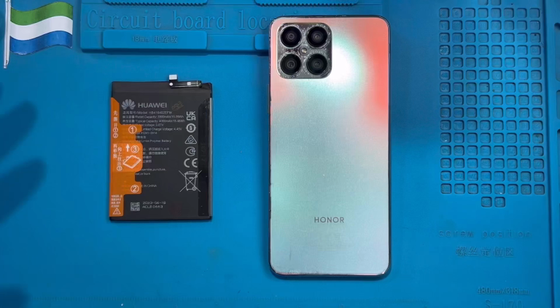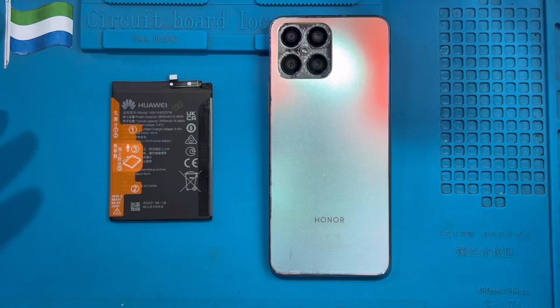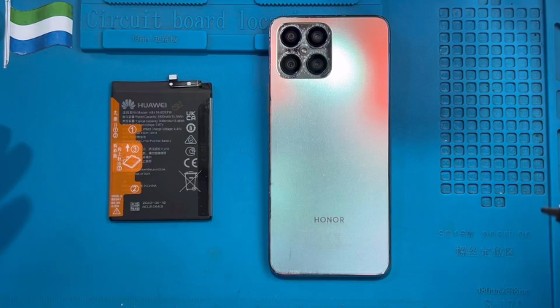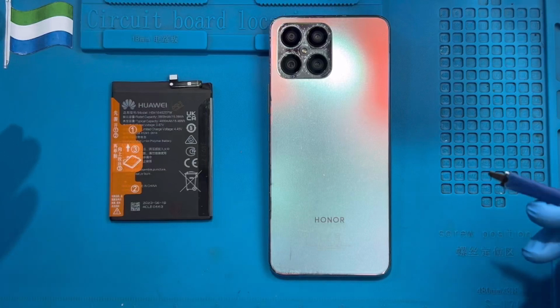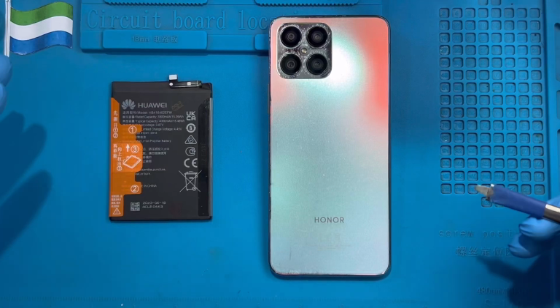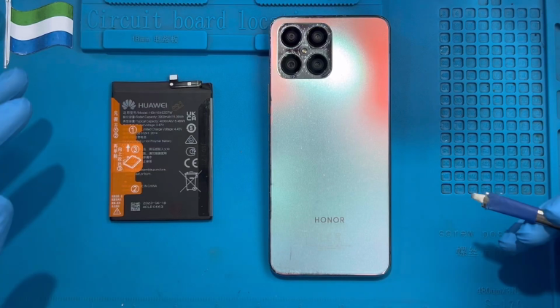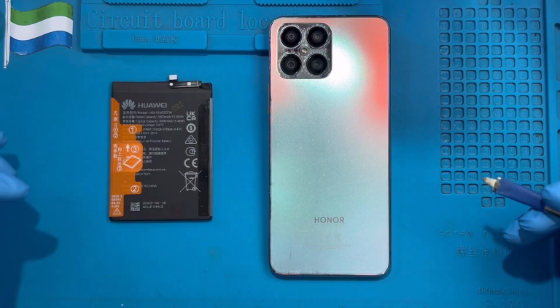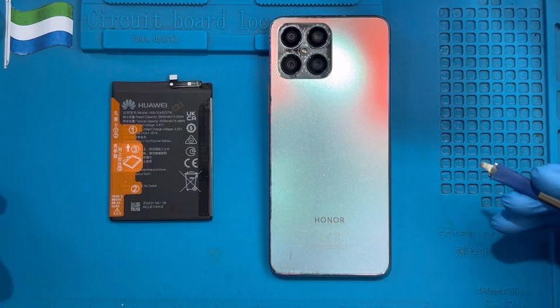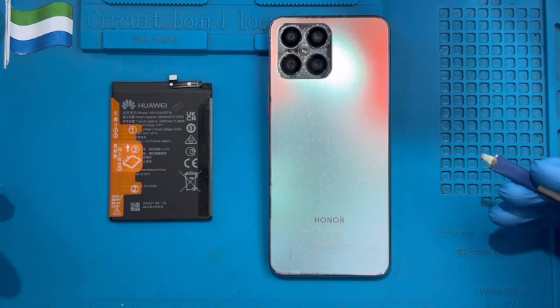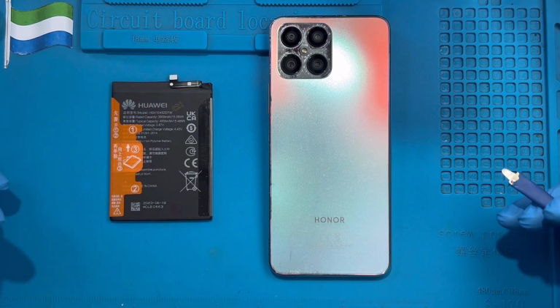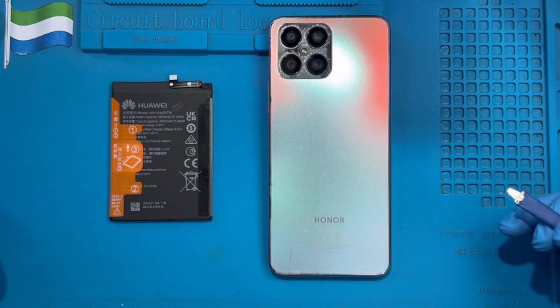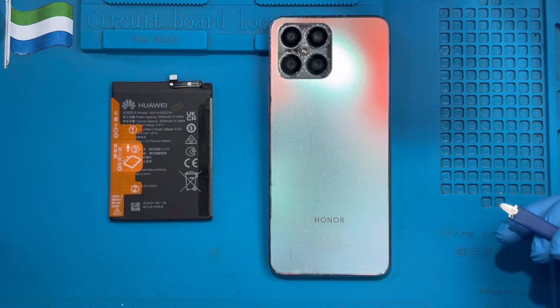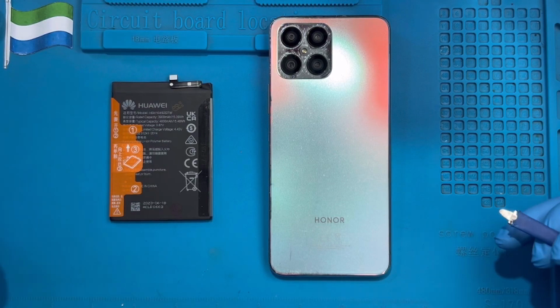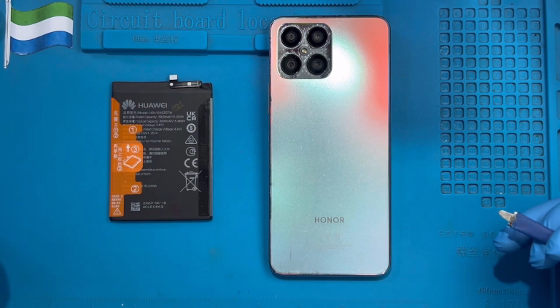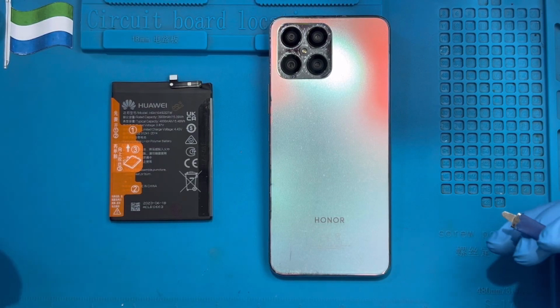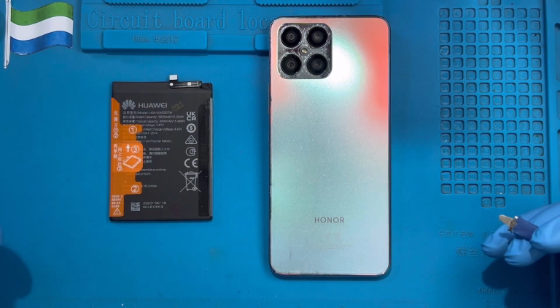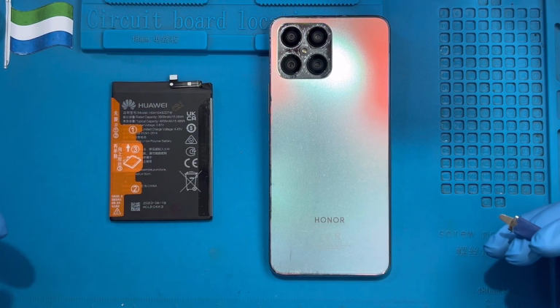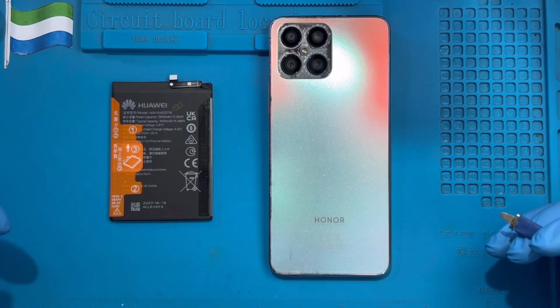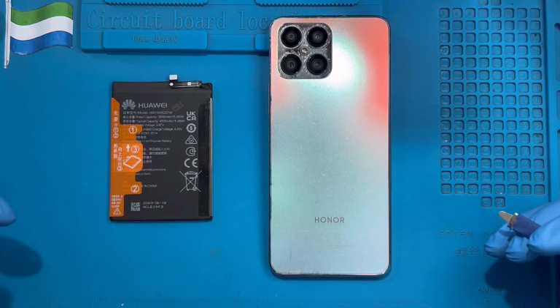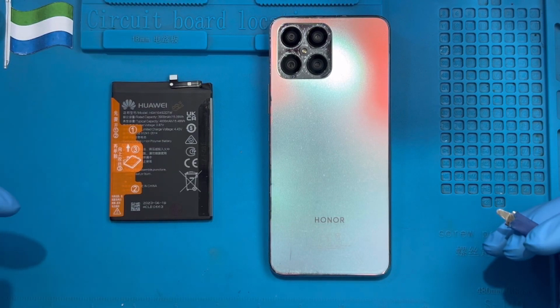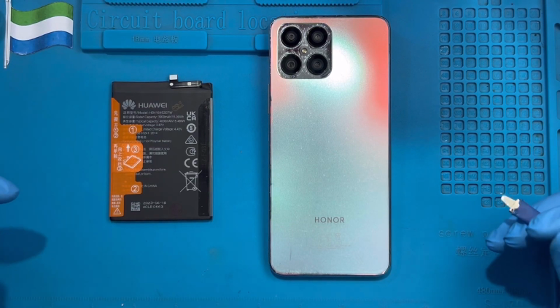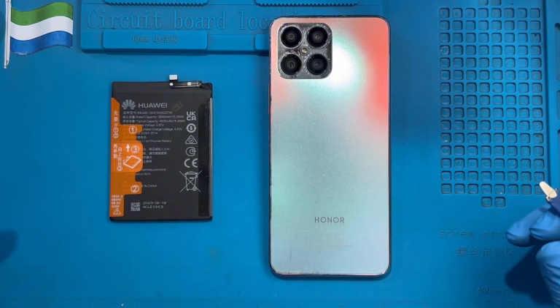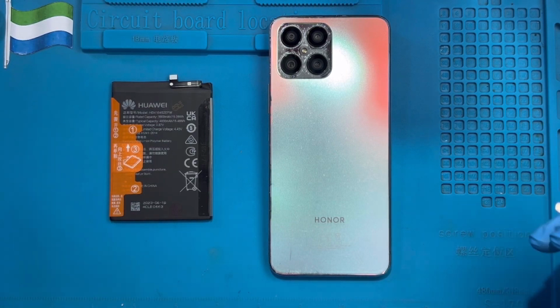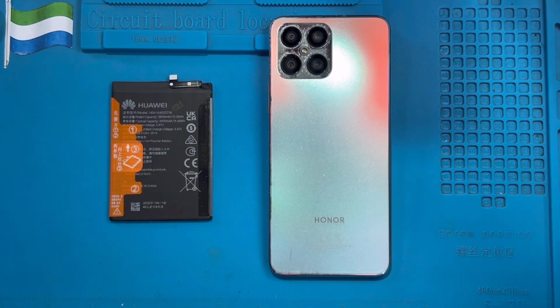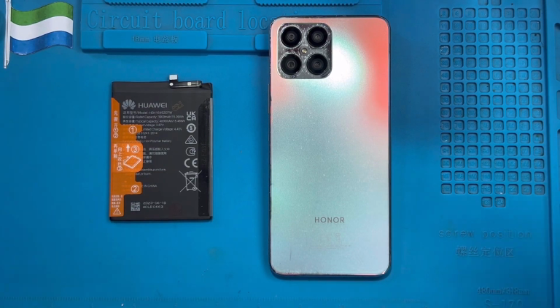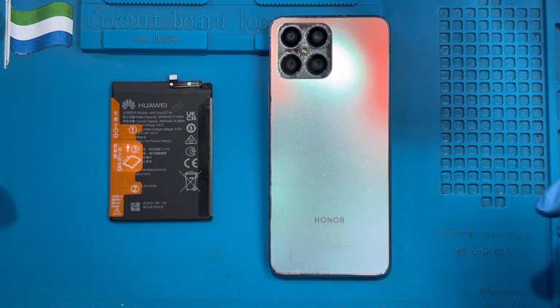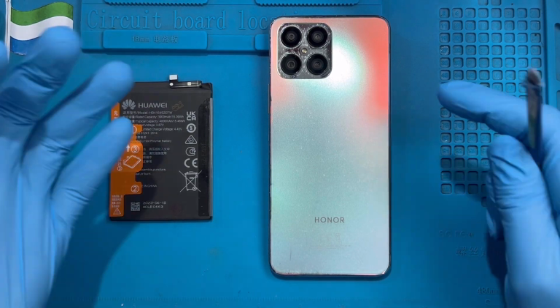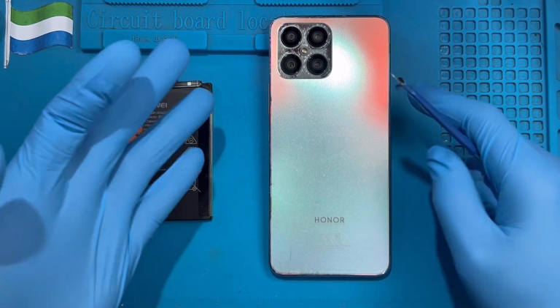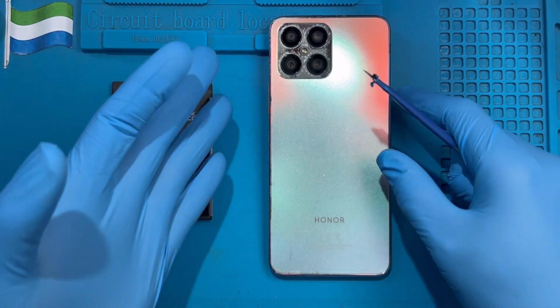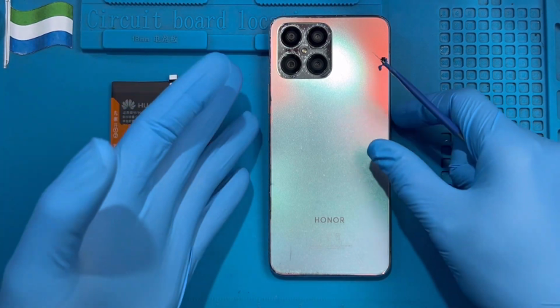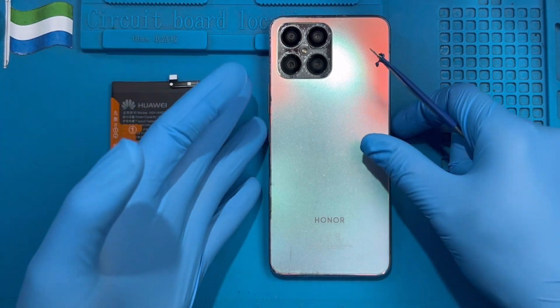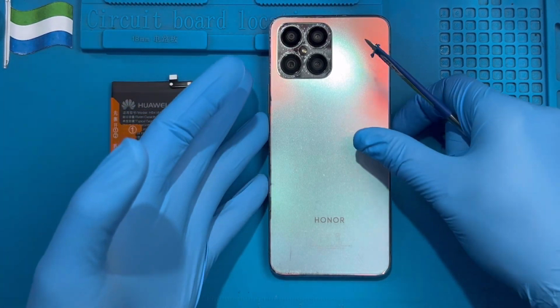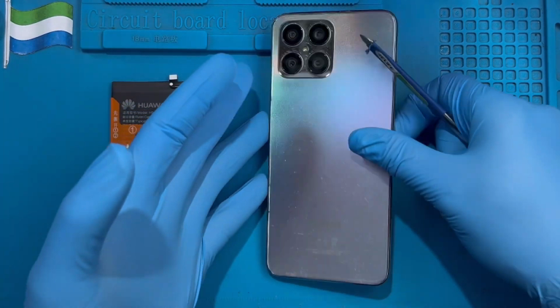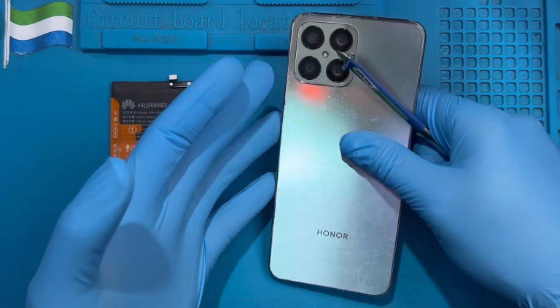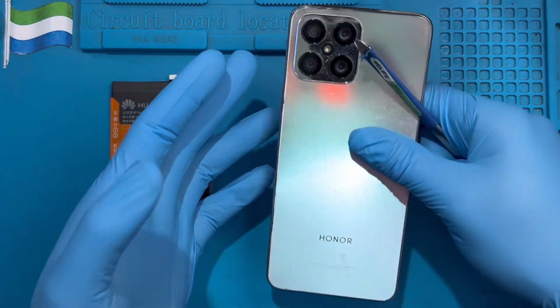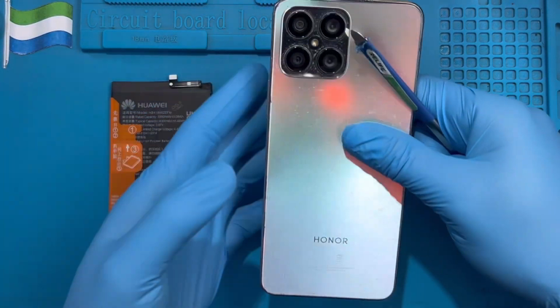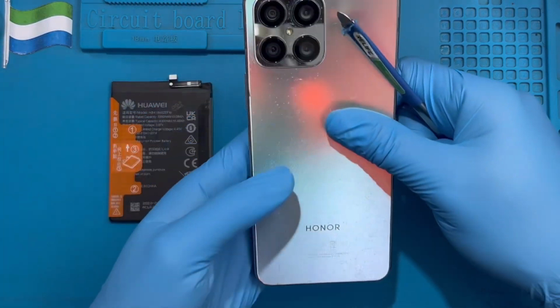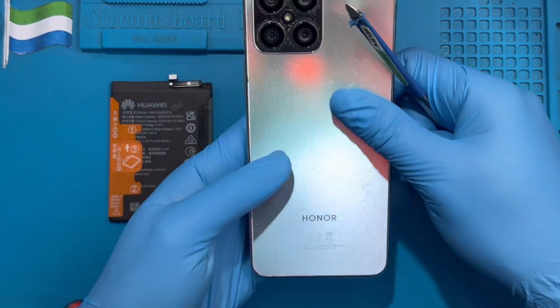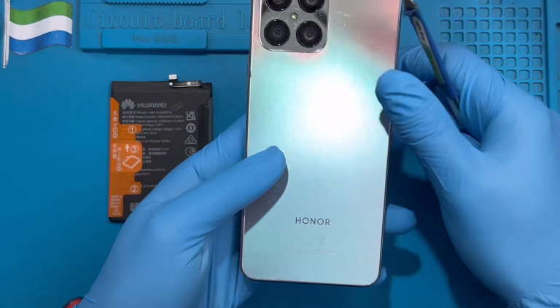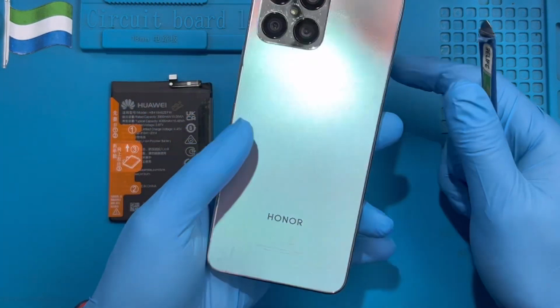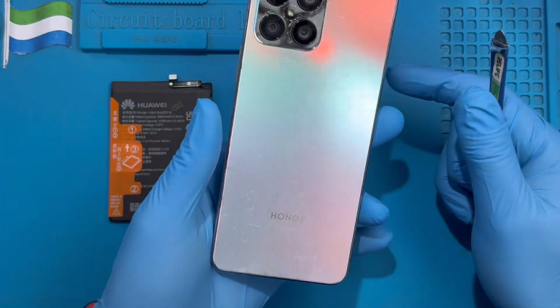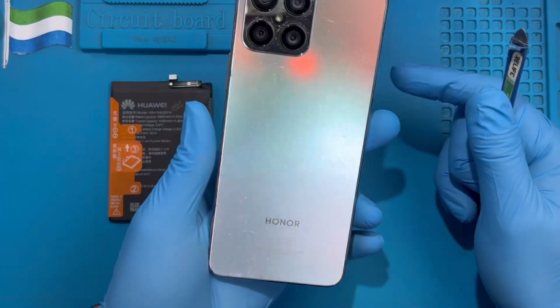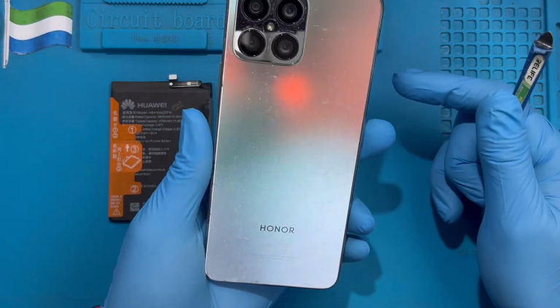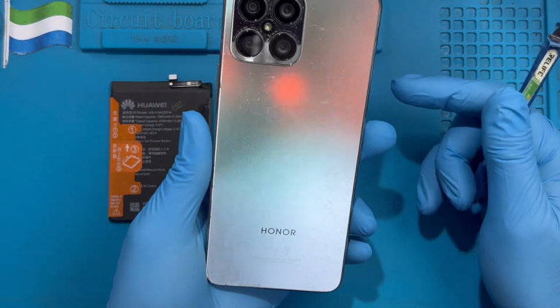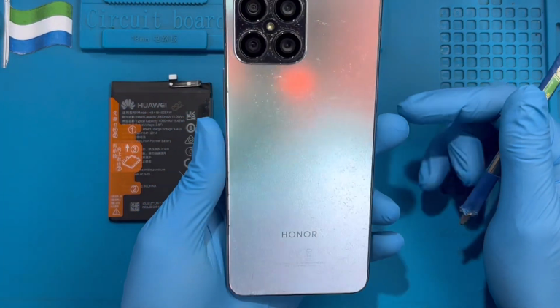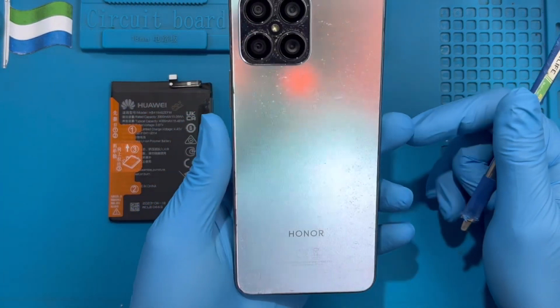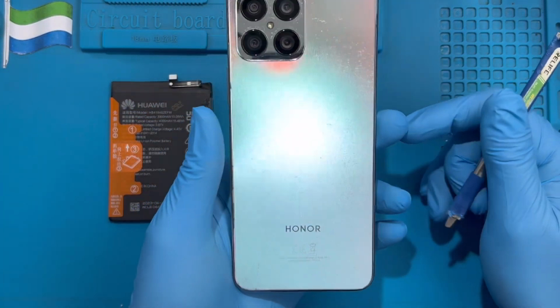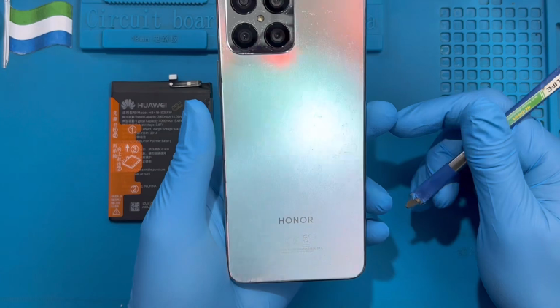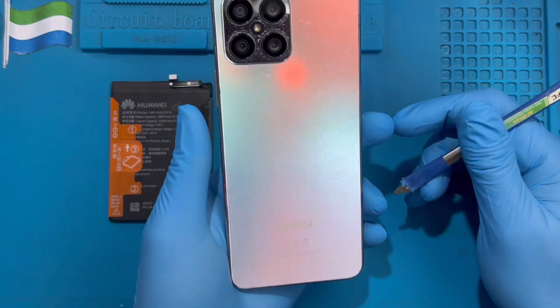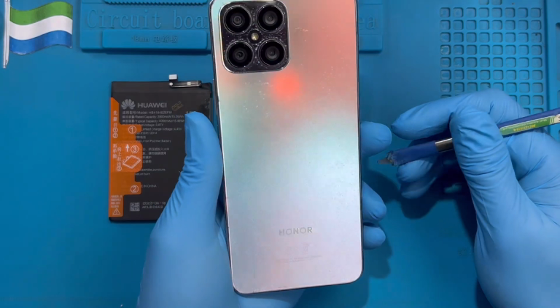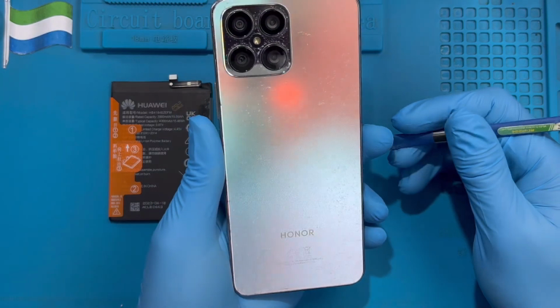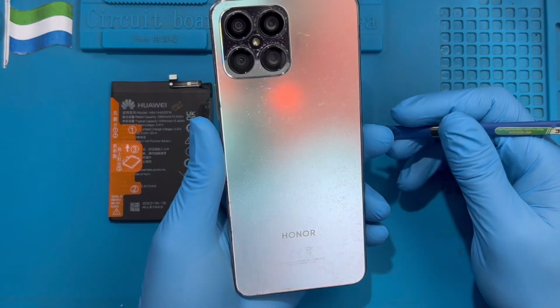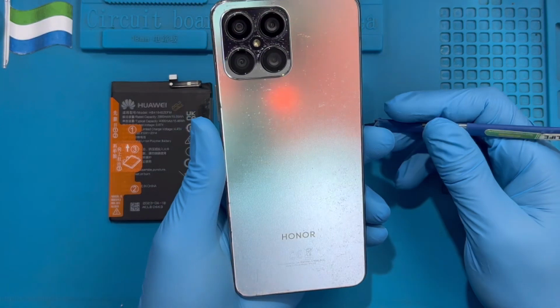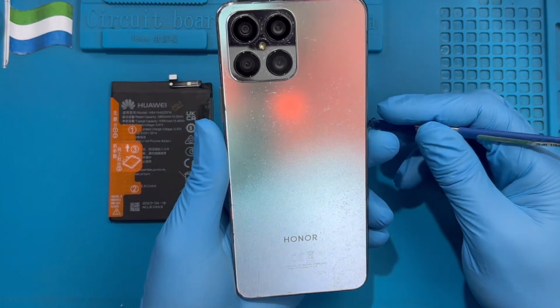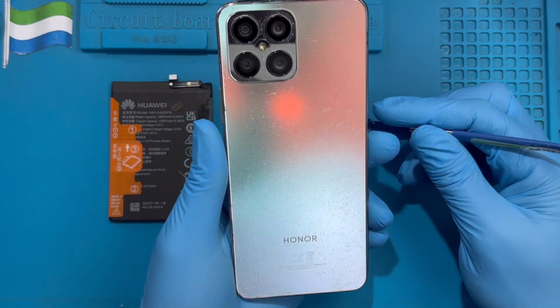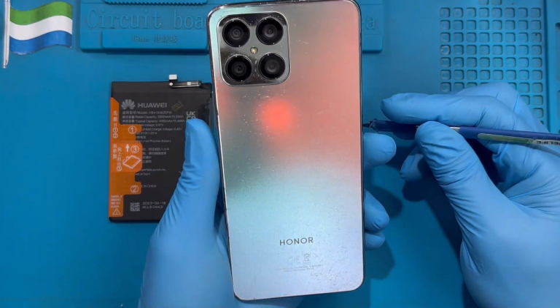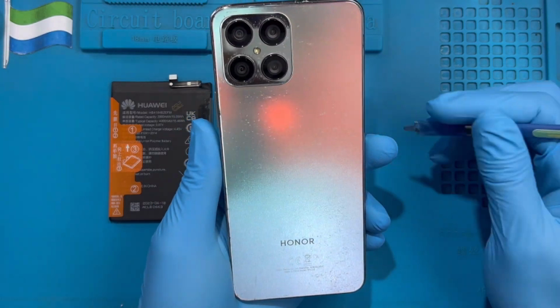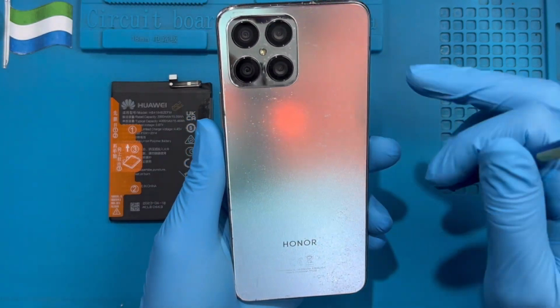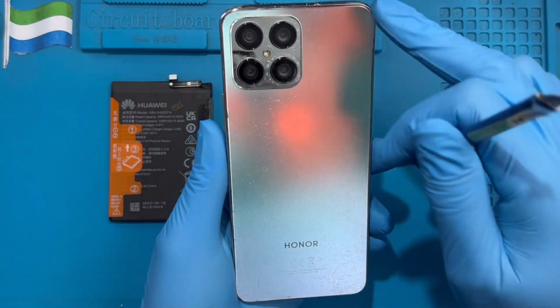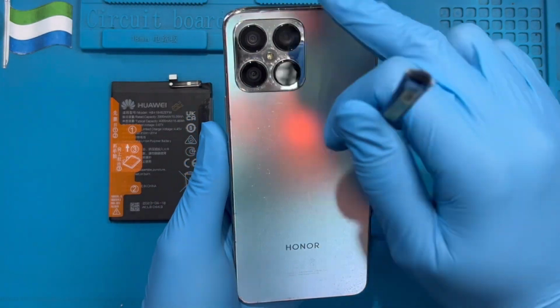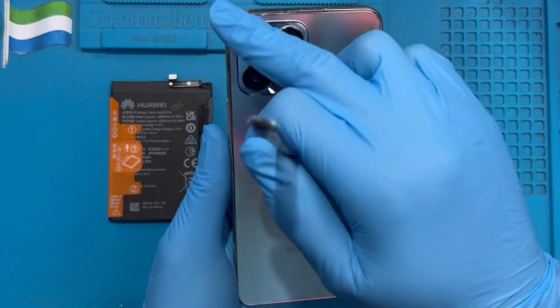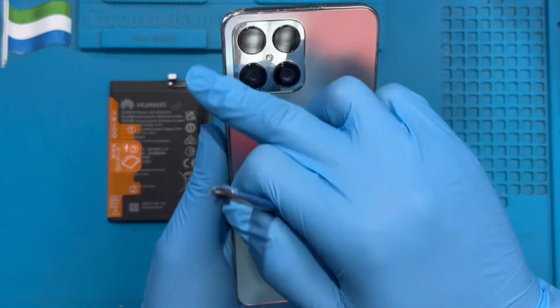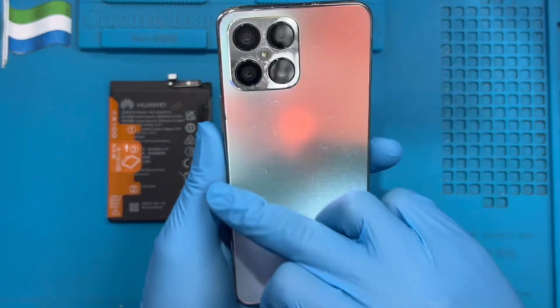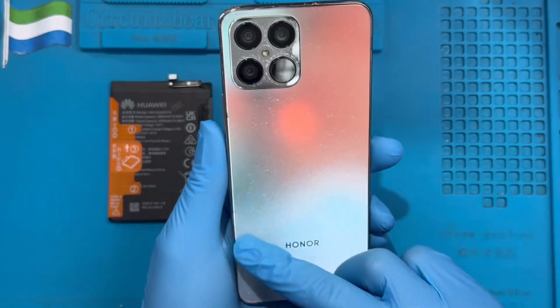This is the phone I'm going to replace the battery on. The first thing you have to do is put it on this machine for 10 to 15 minutes so you can heat the back a bit so the glue becomes weak, and you can open it very easily.